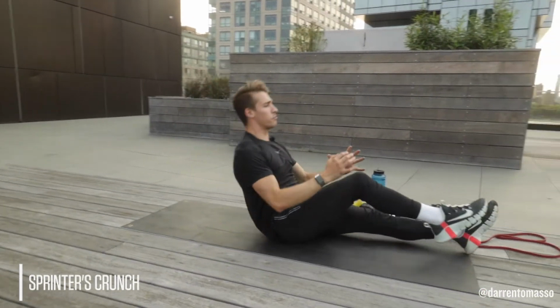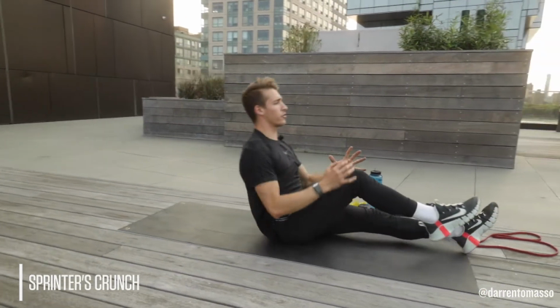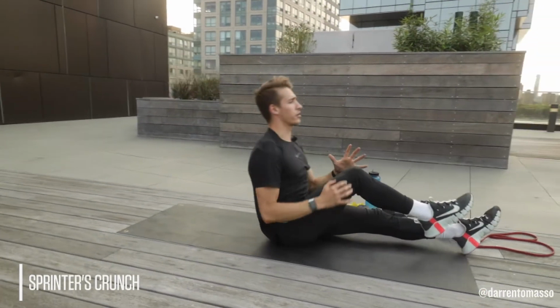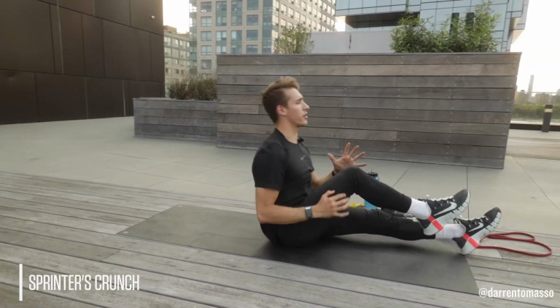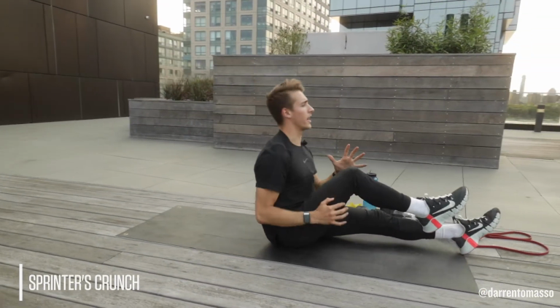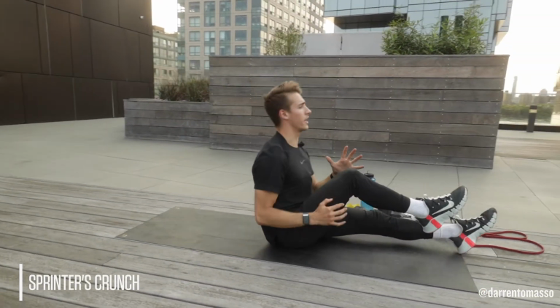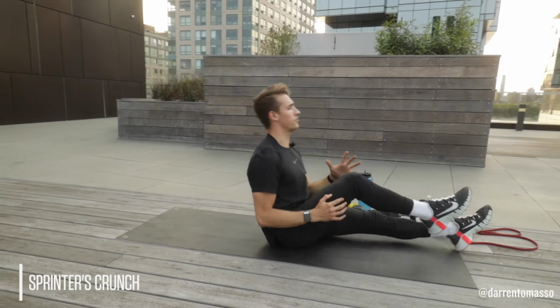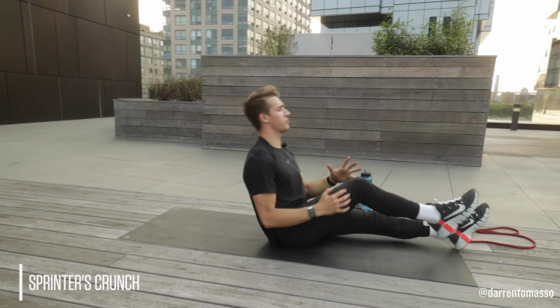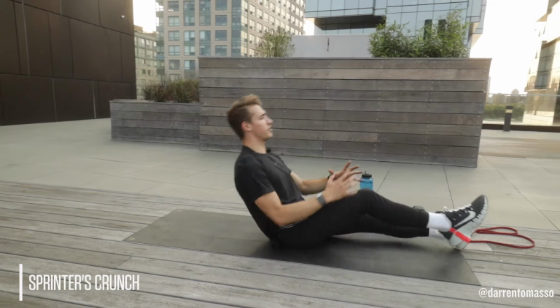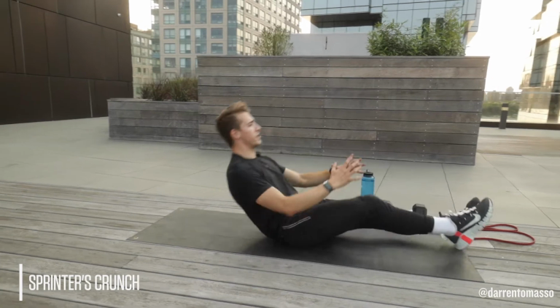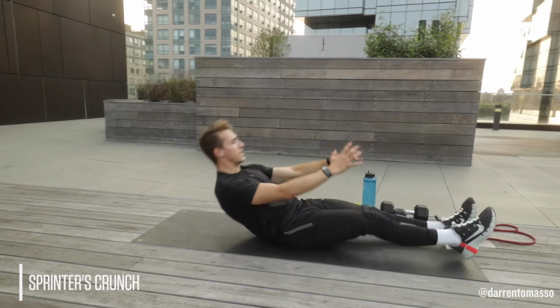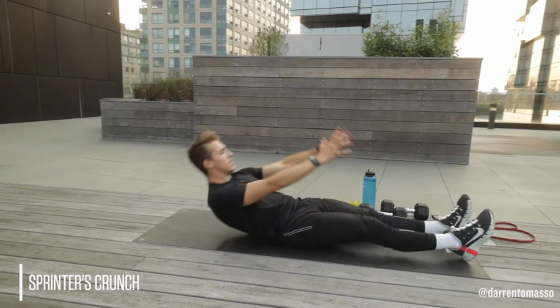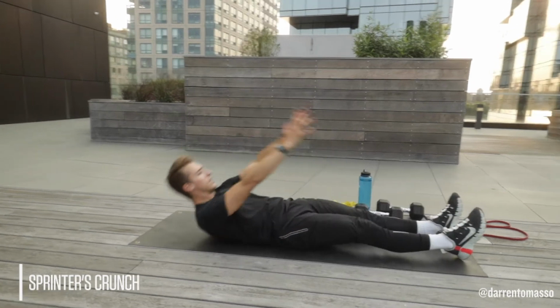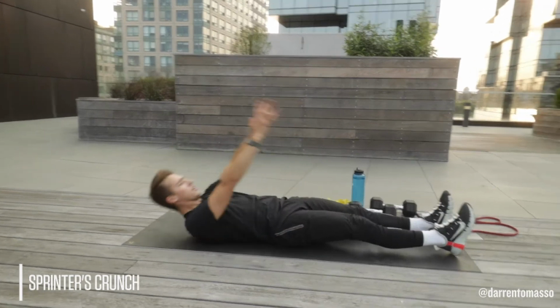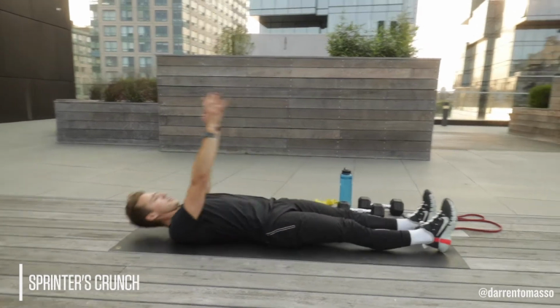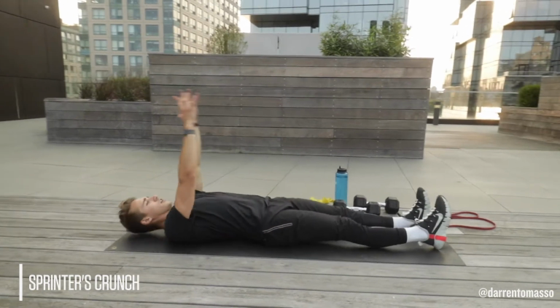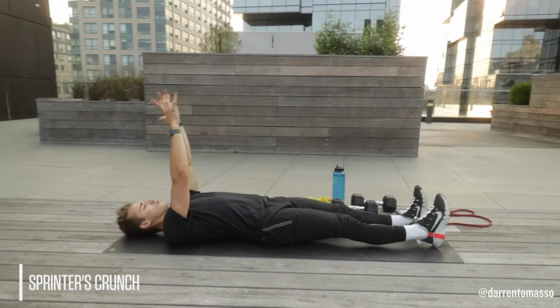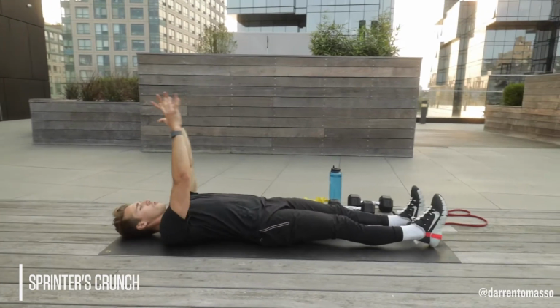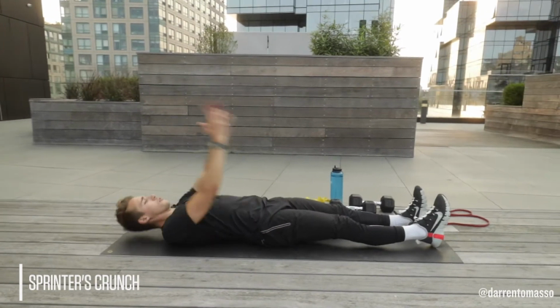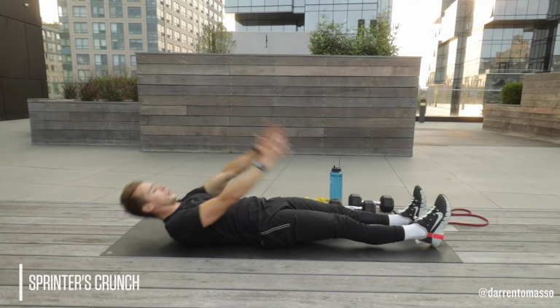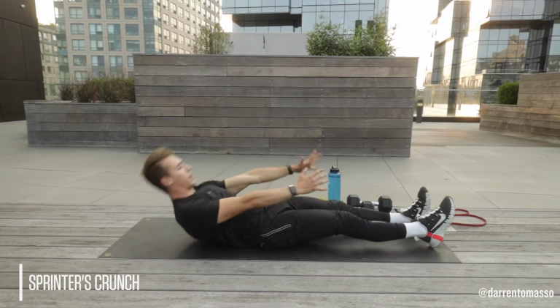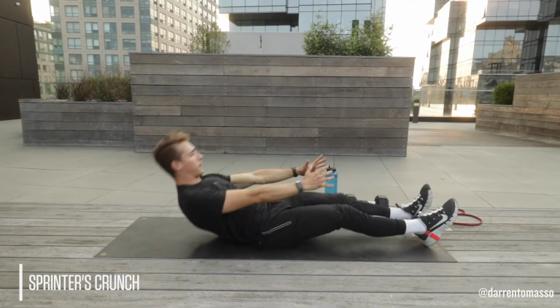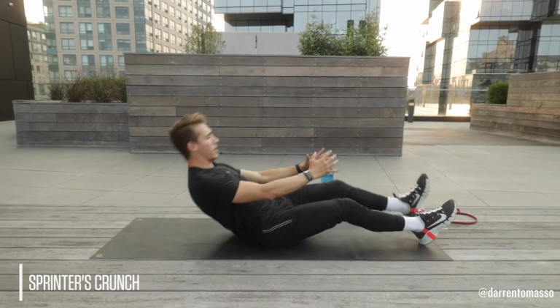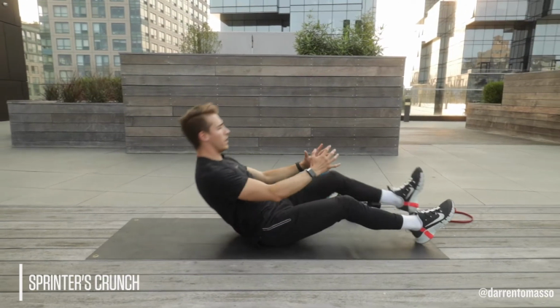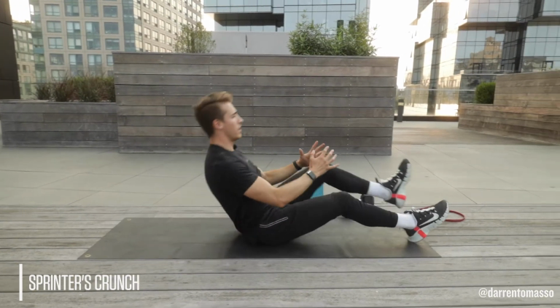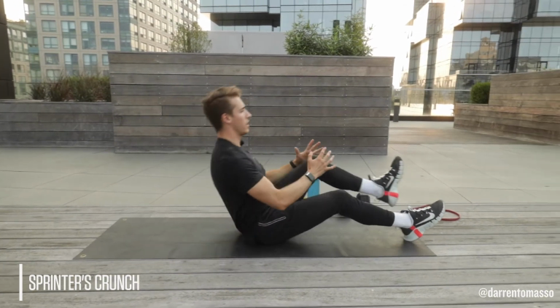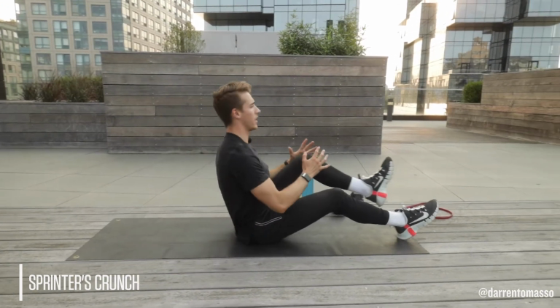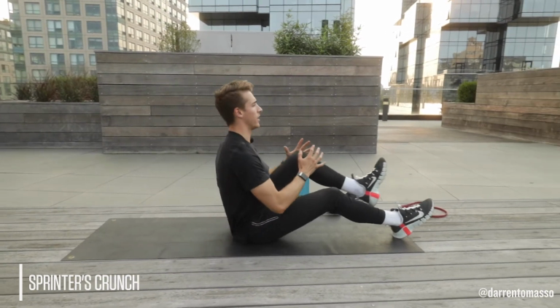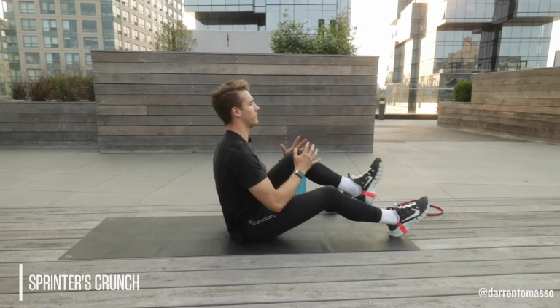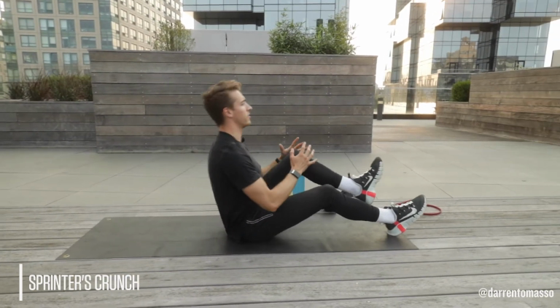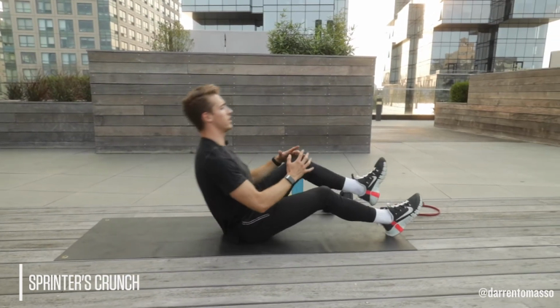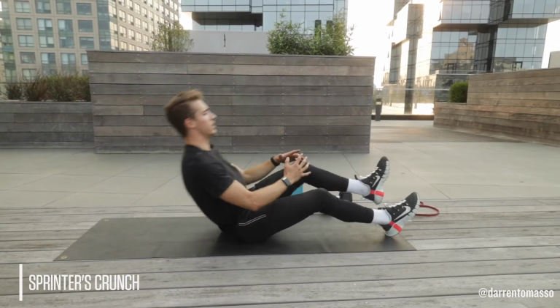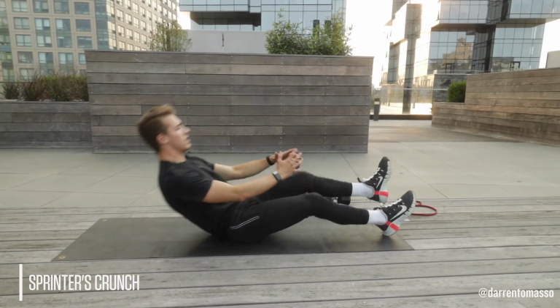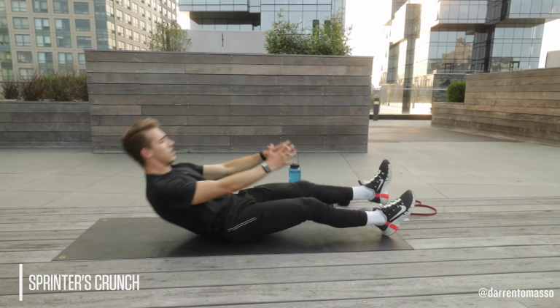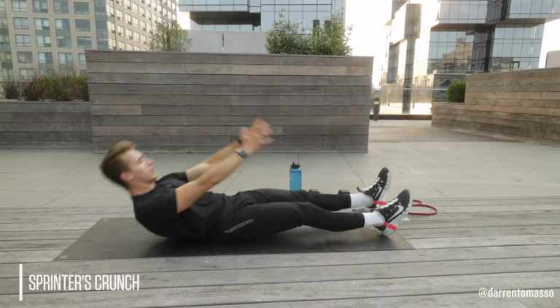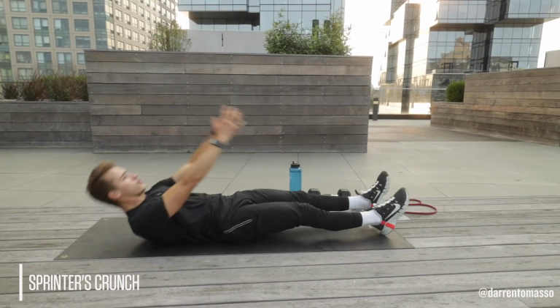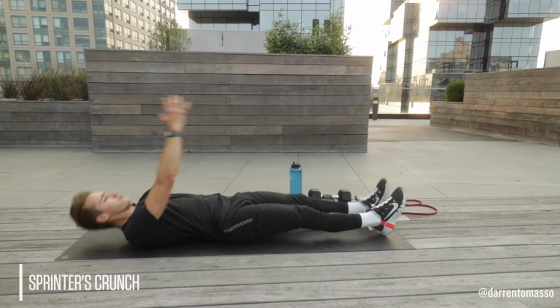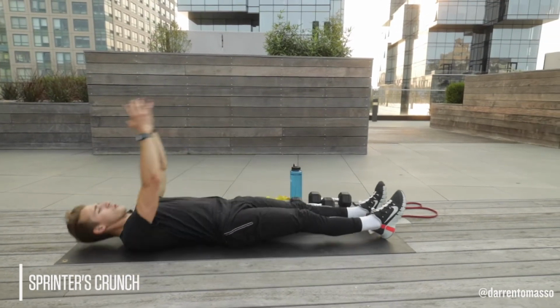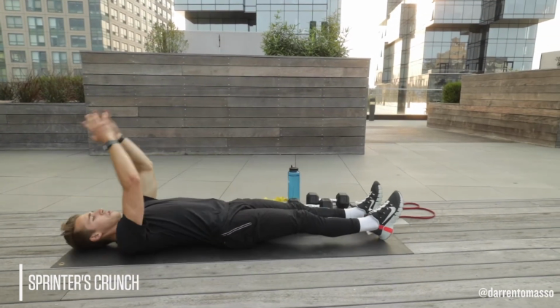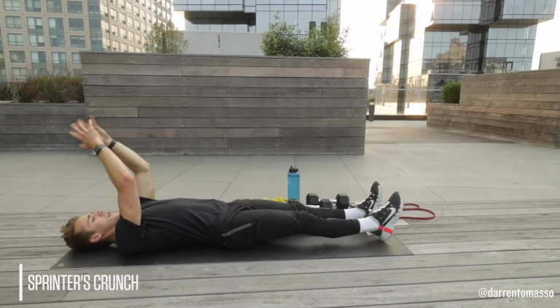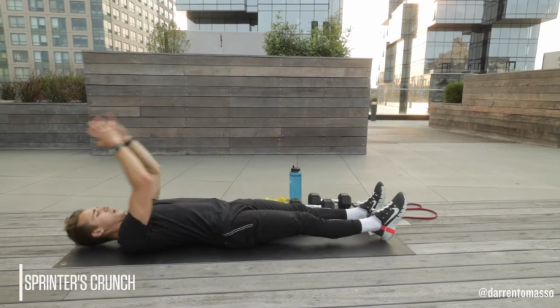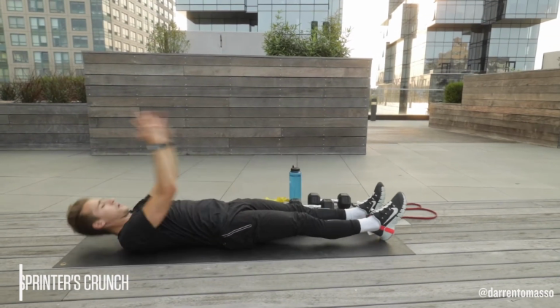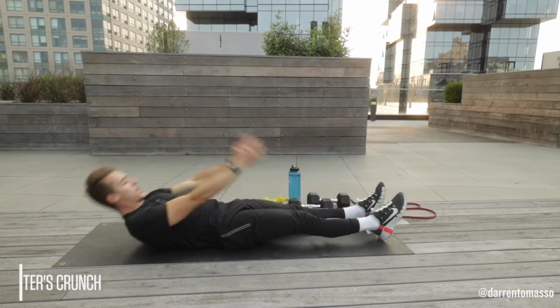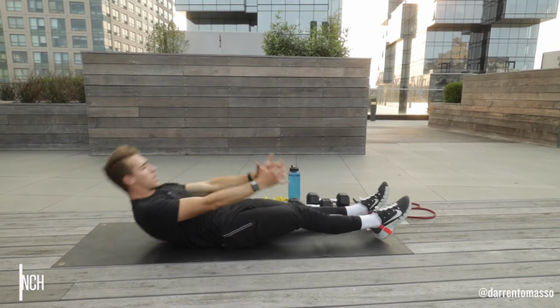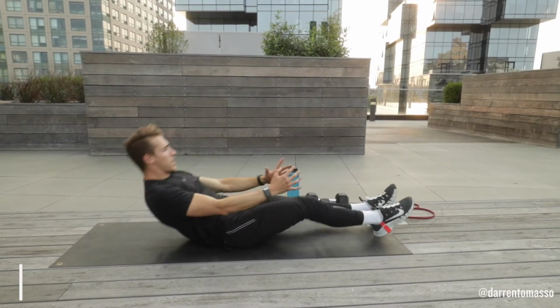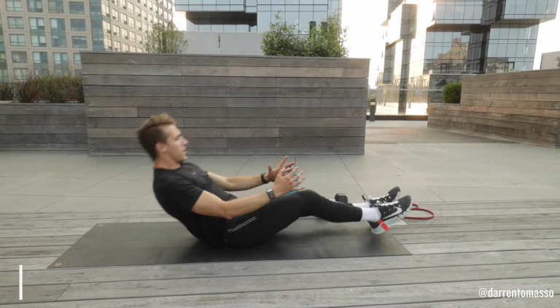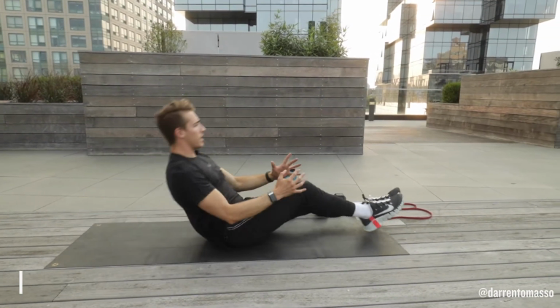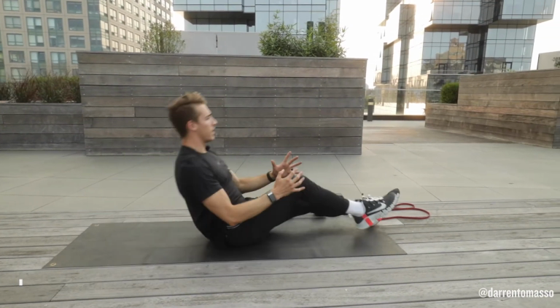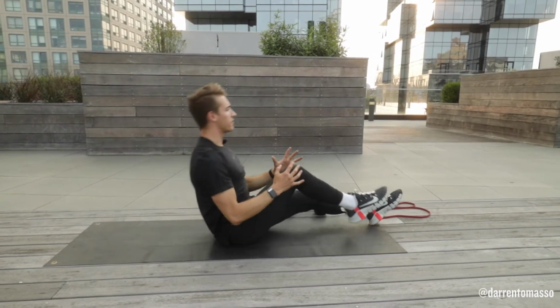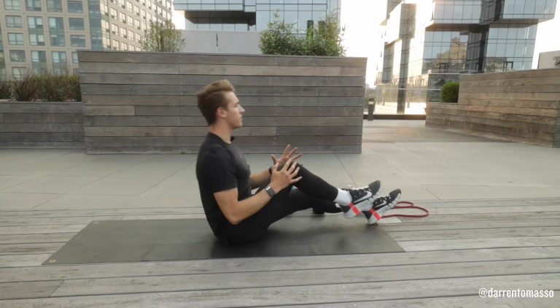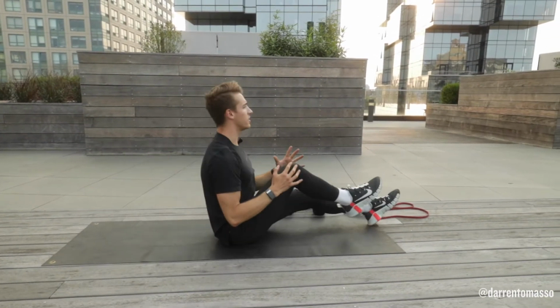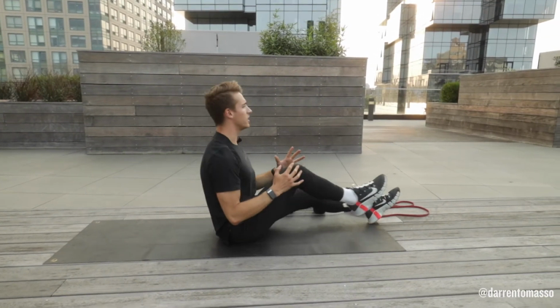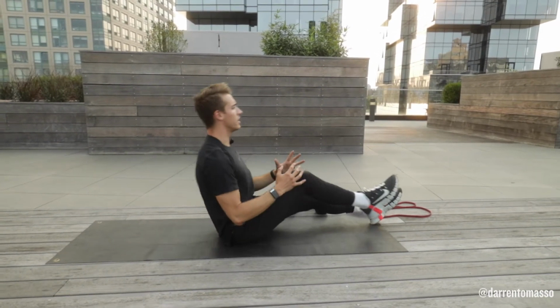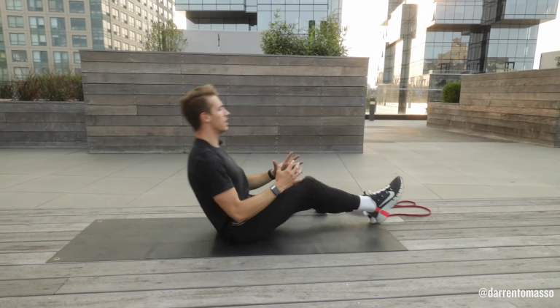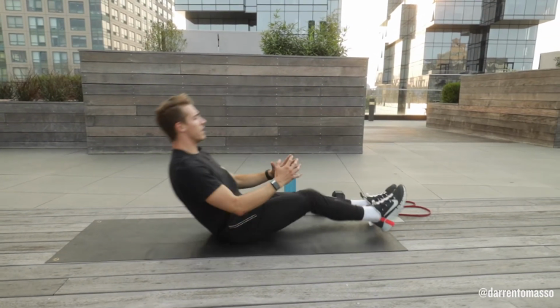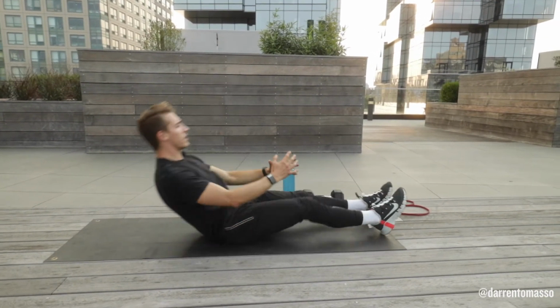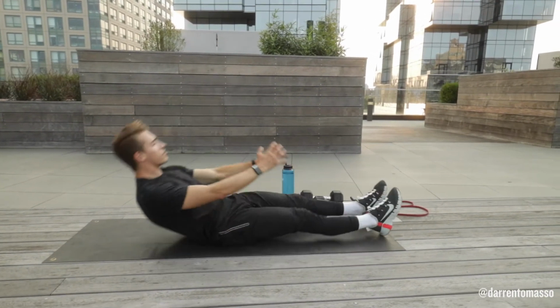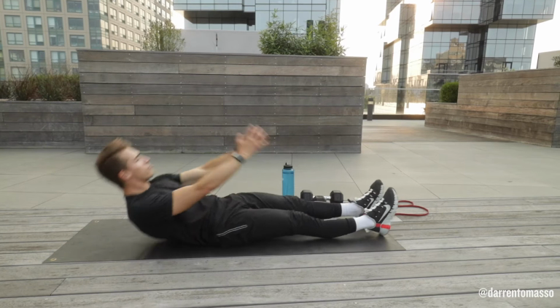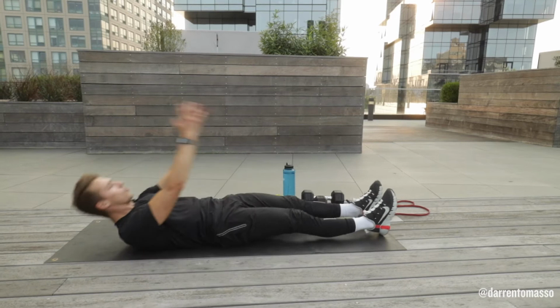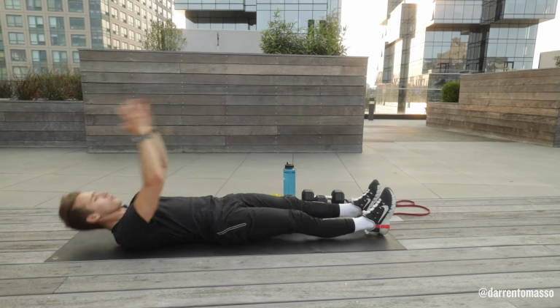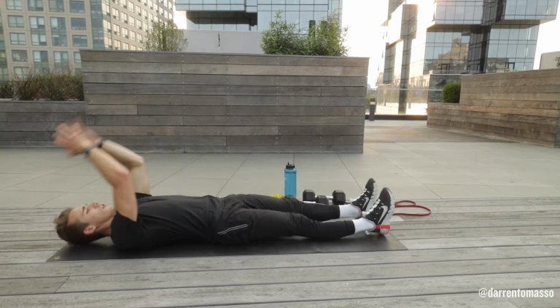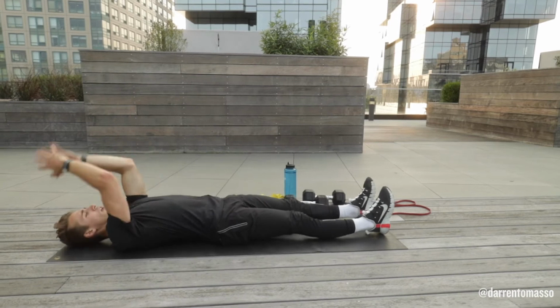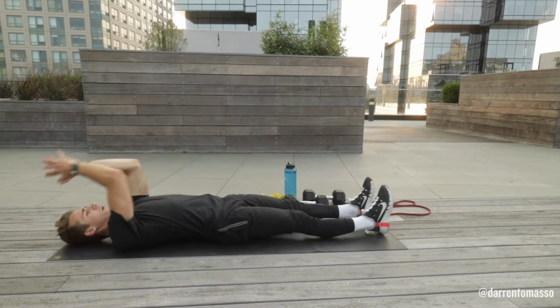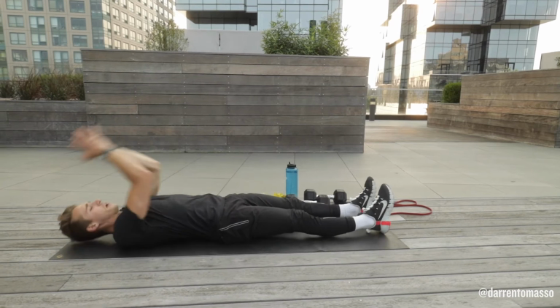bring your hands to your knee, control the lower. Hands to knee, control the lower. Hands to knee, control the lower.